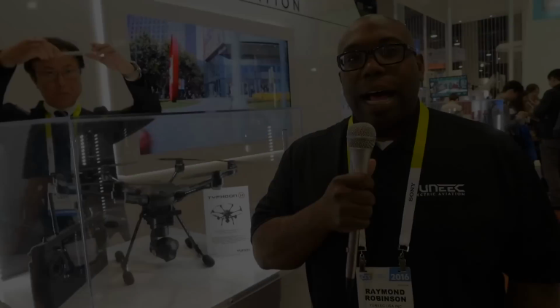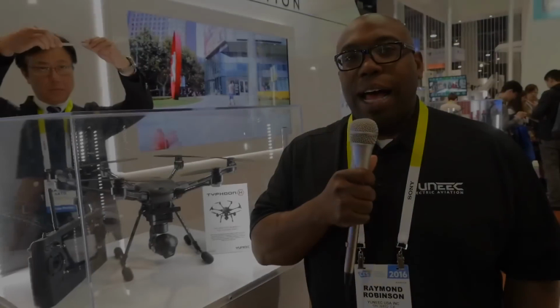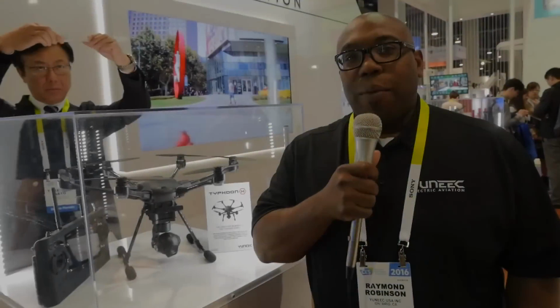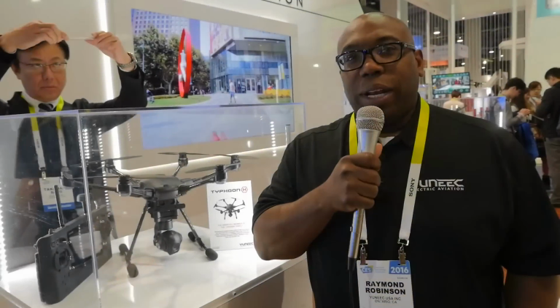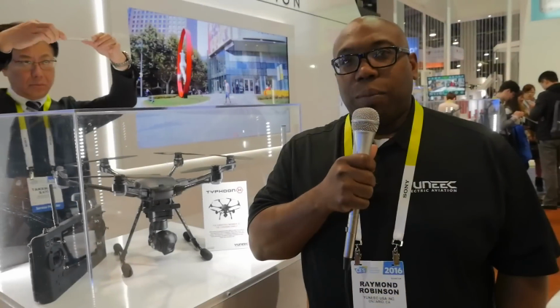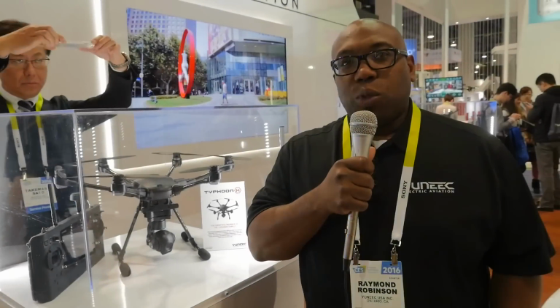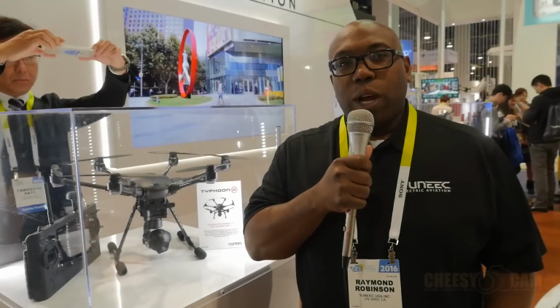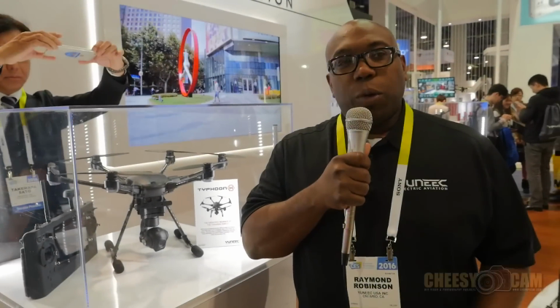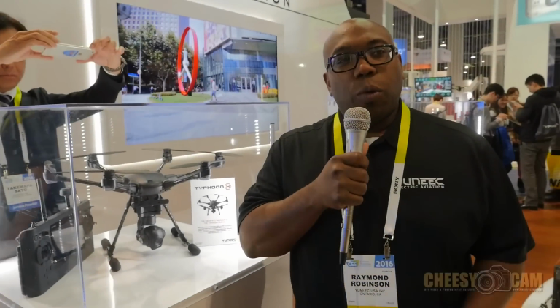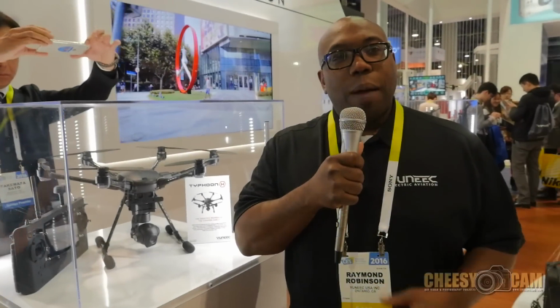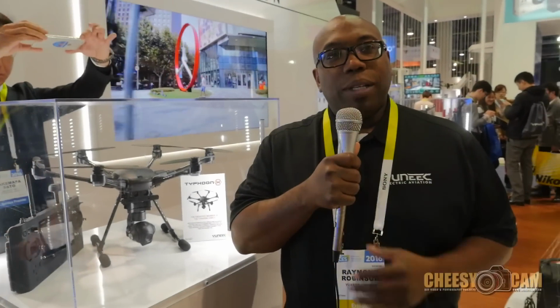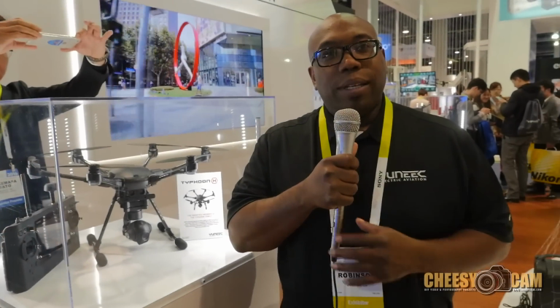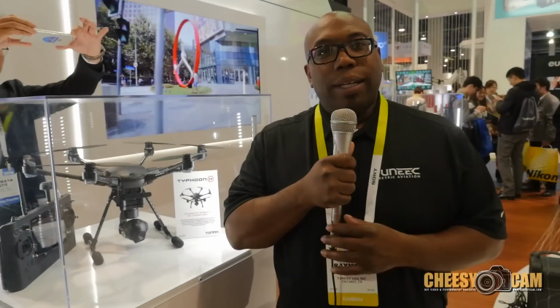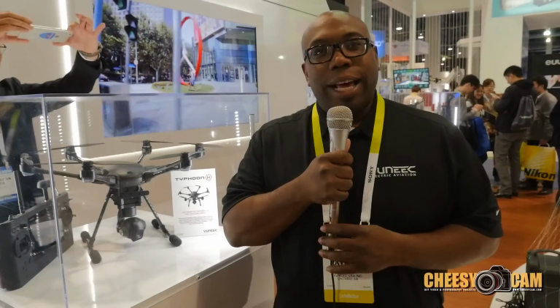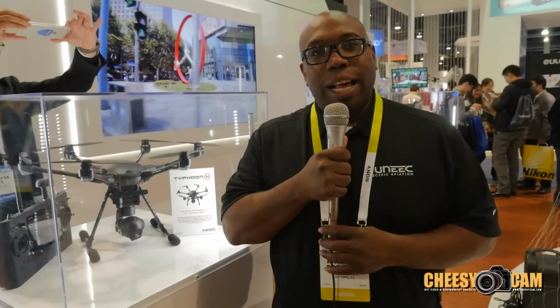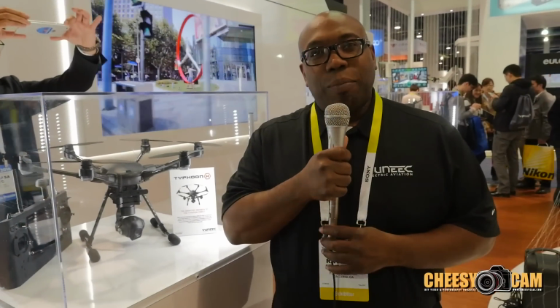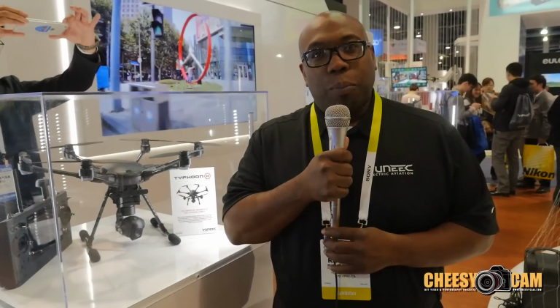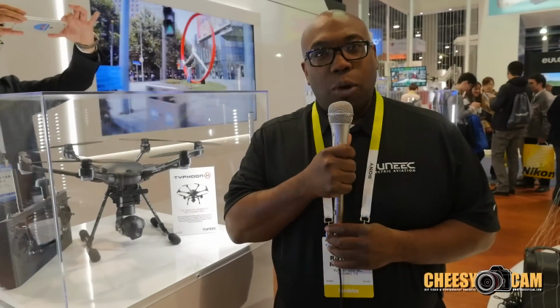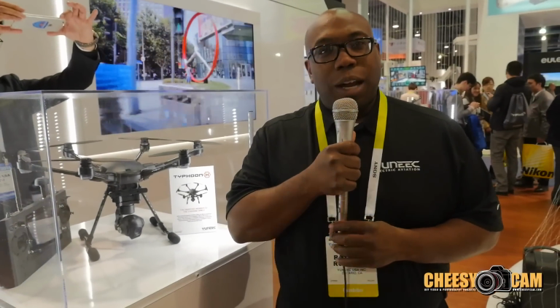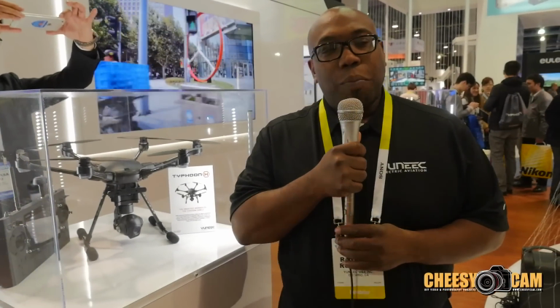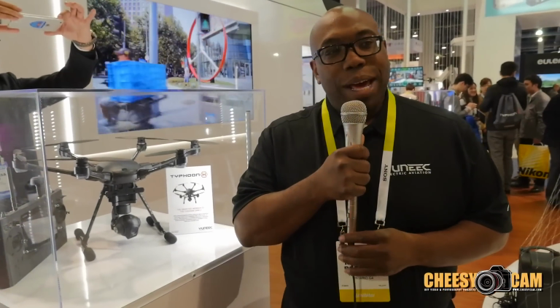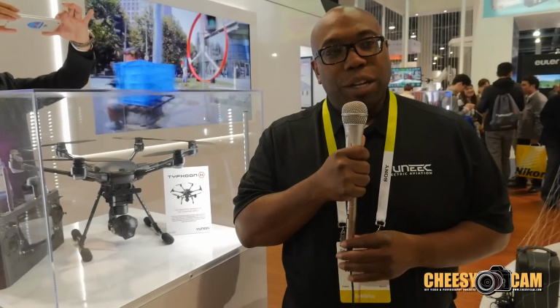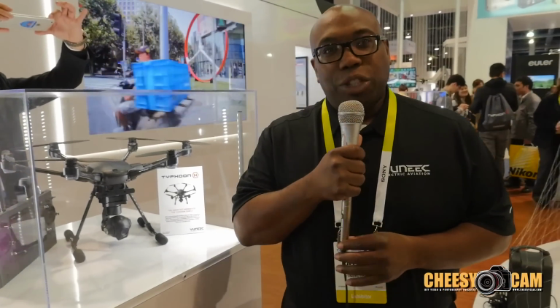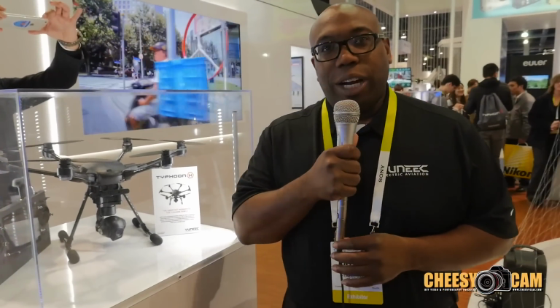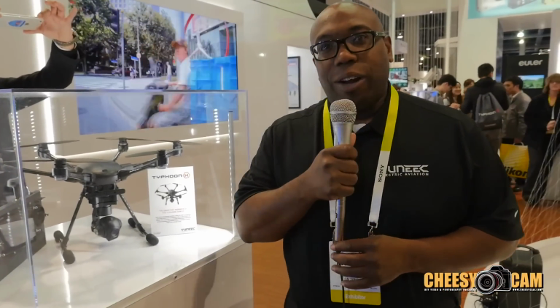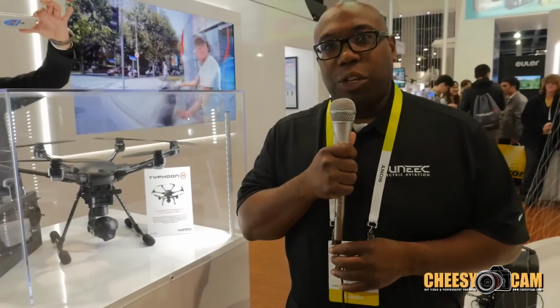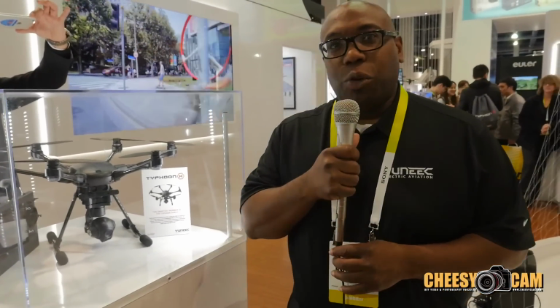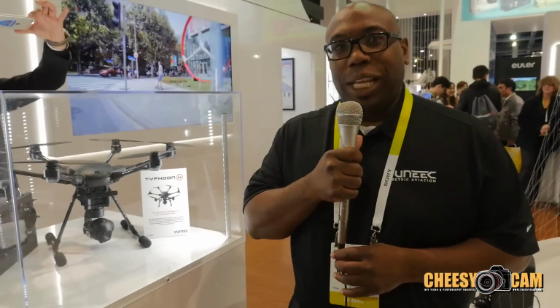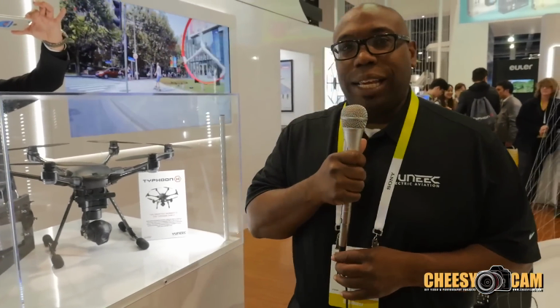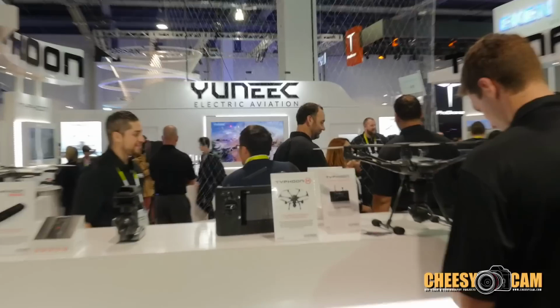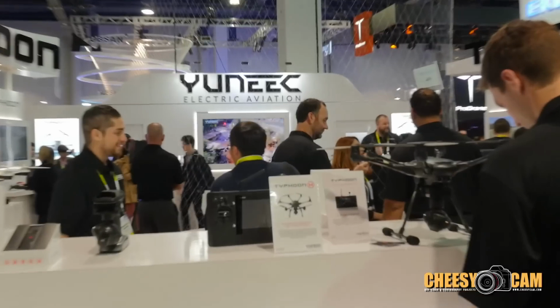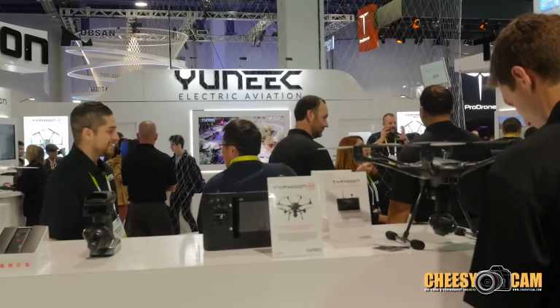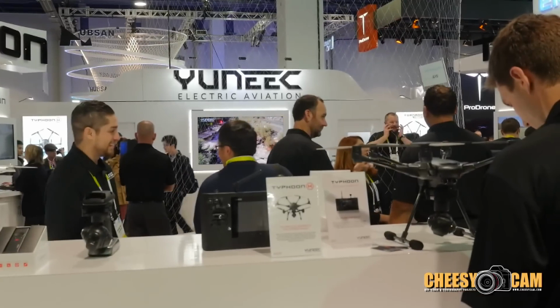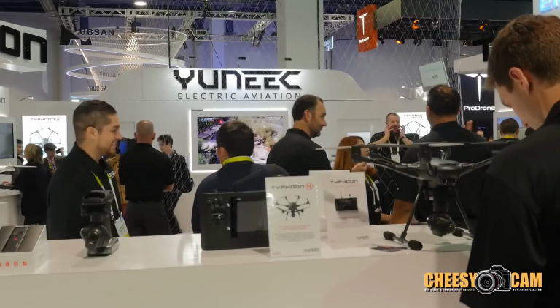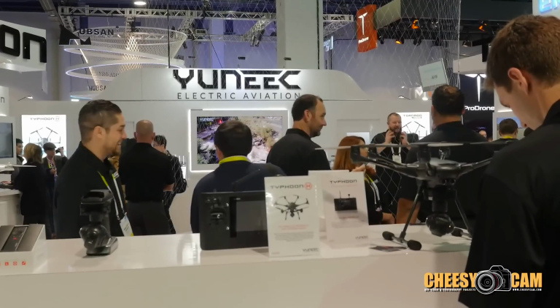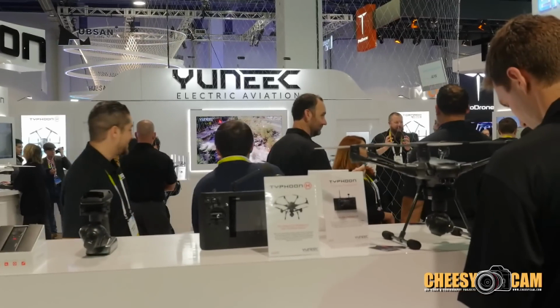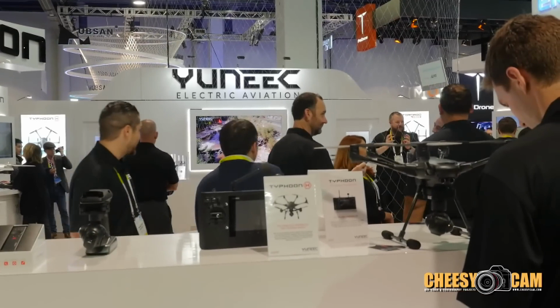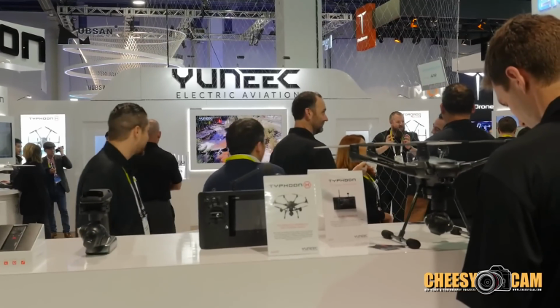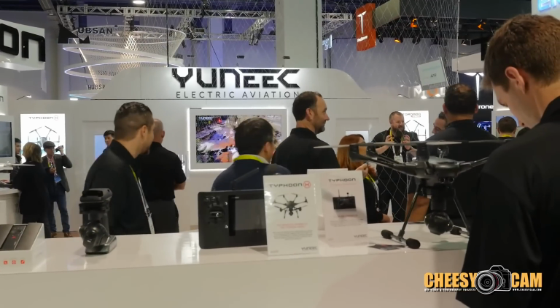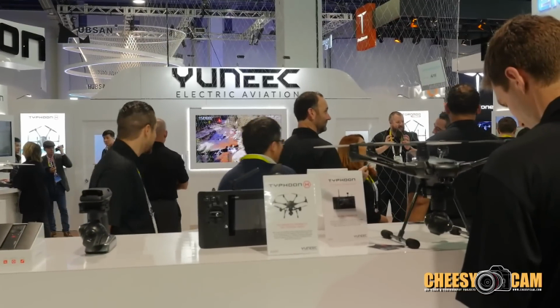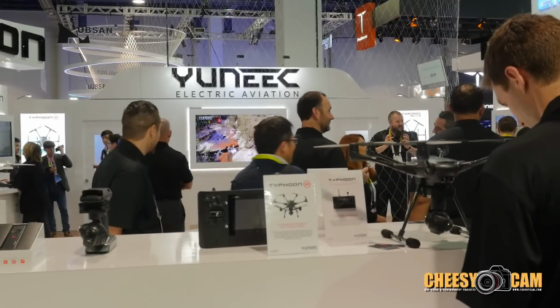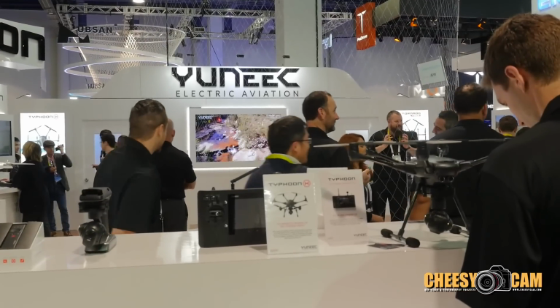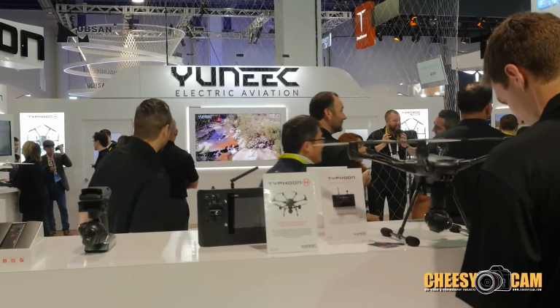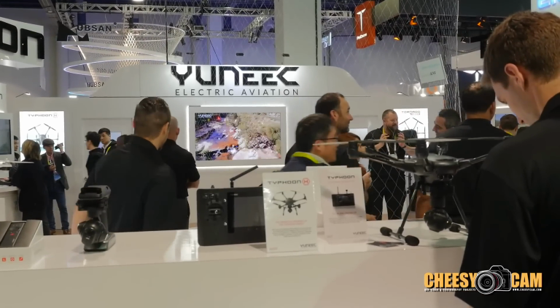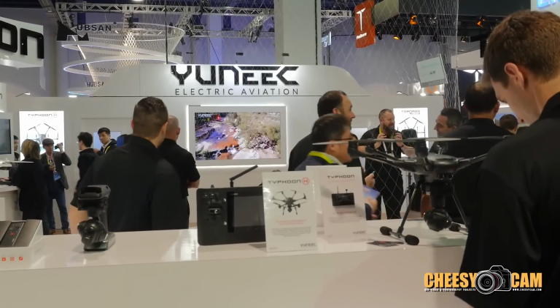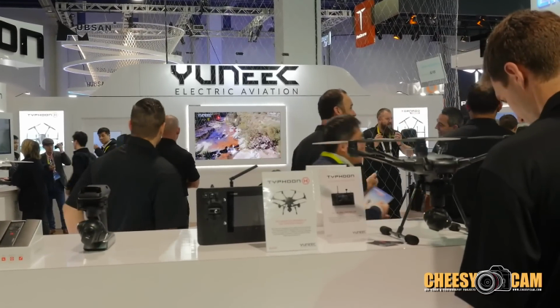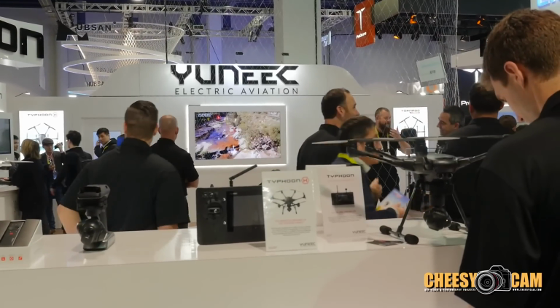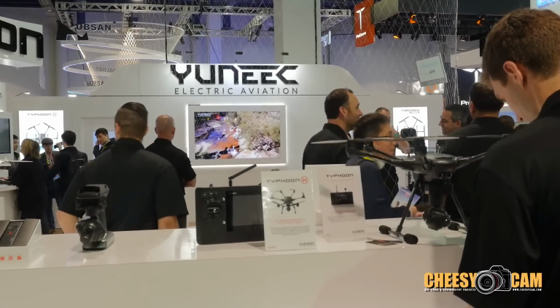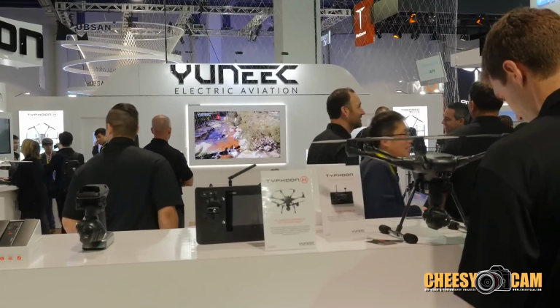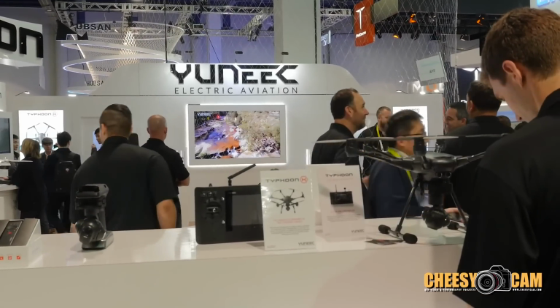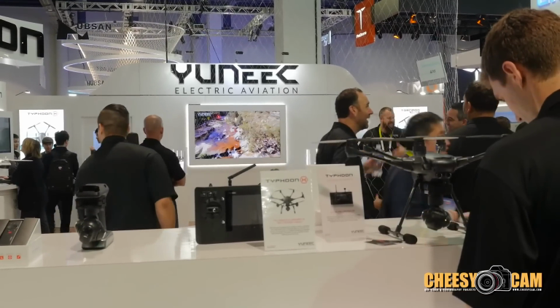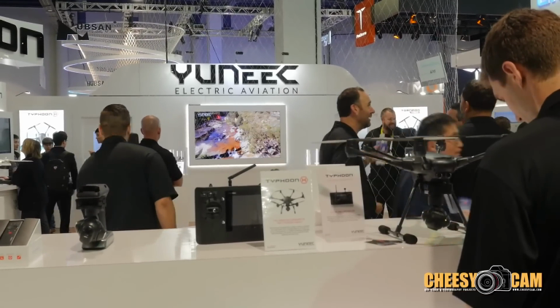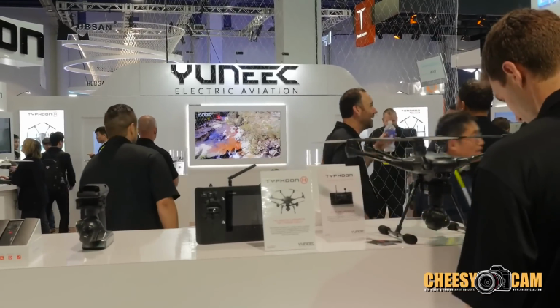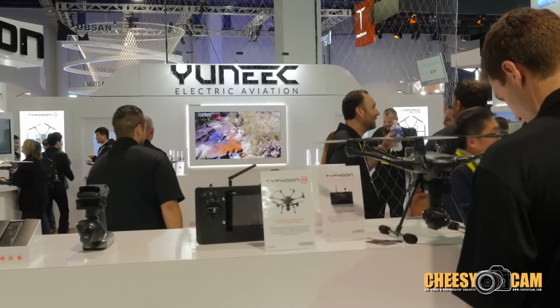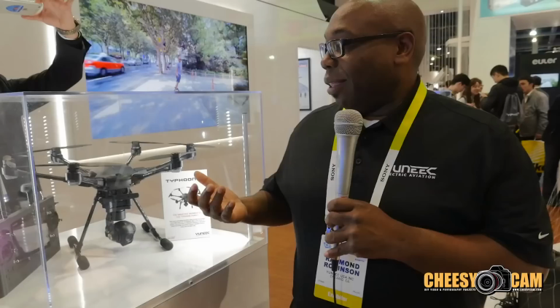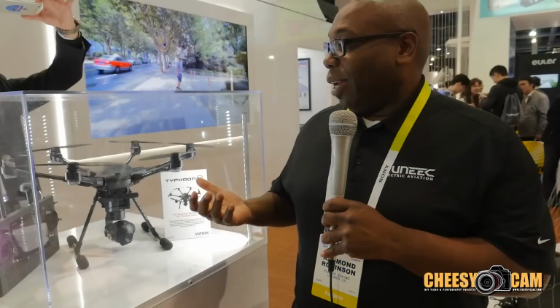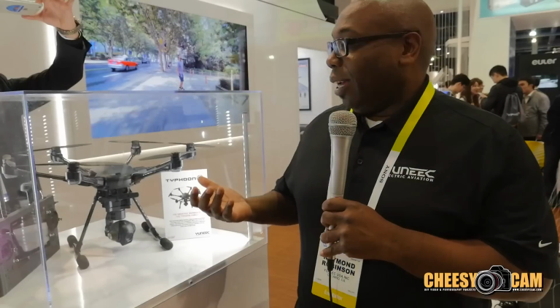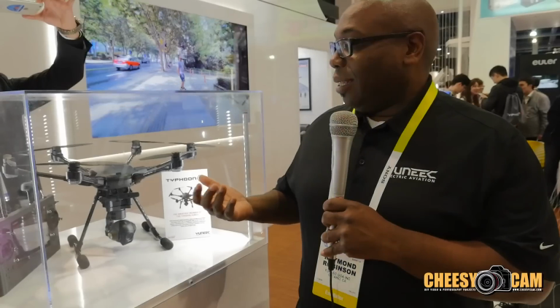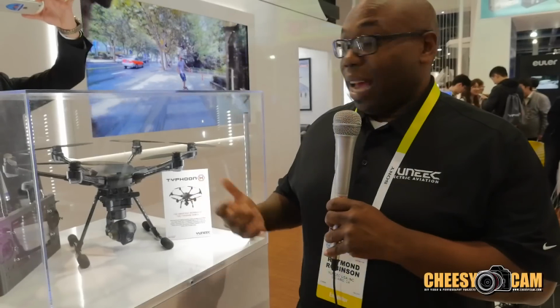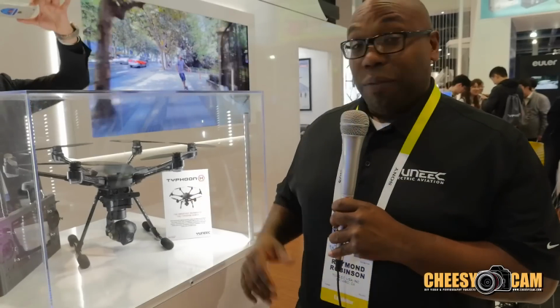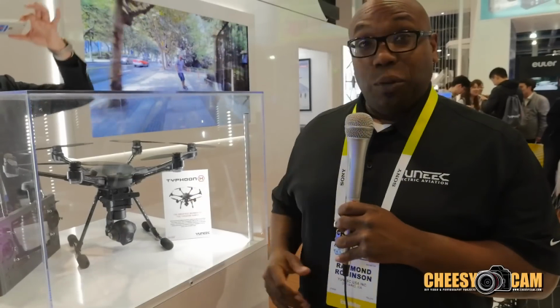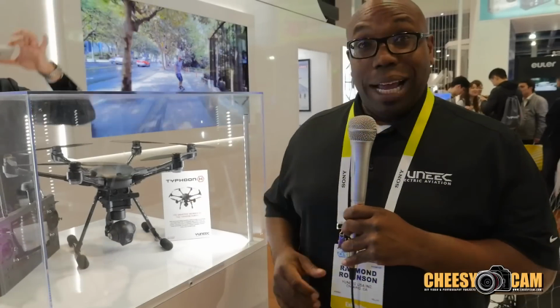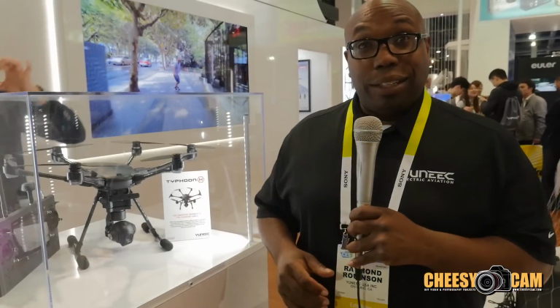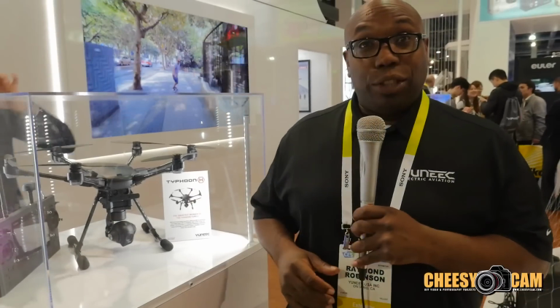Hi, my name is Raymond Robinson and I'm the product manager here at Unique Aviation. Today I would like to talk to you about the Typhoon H.